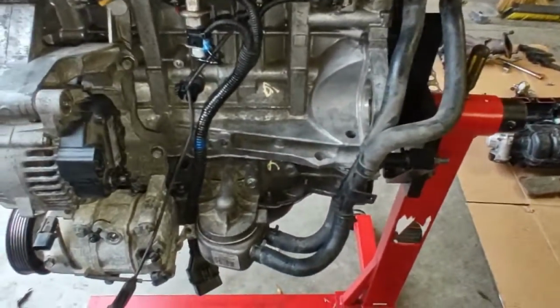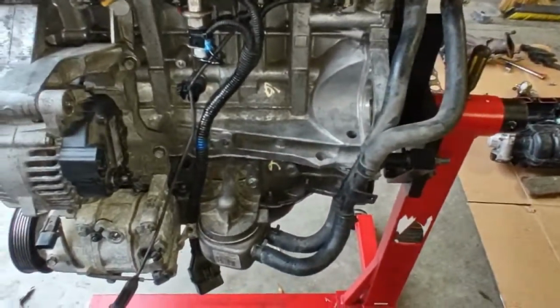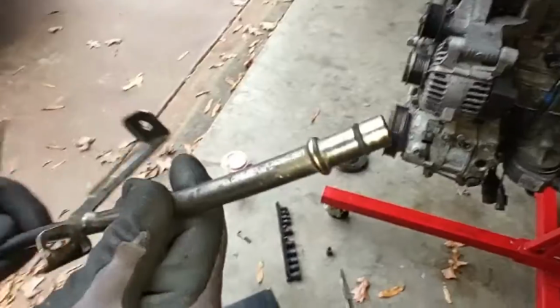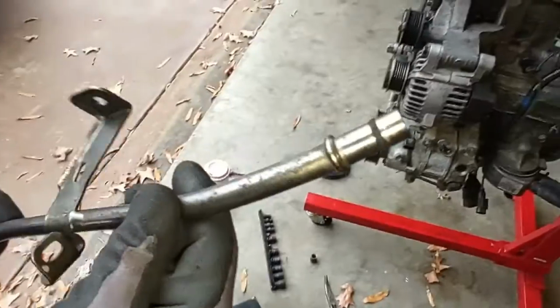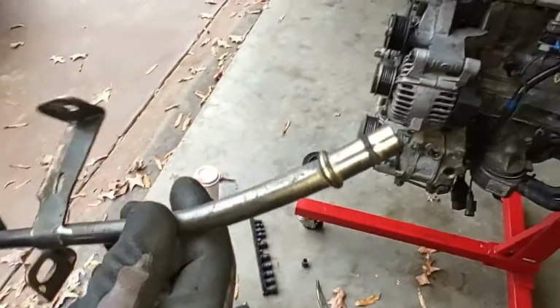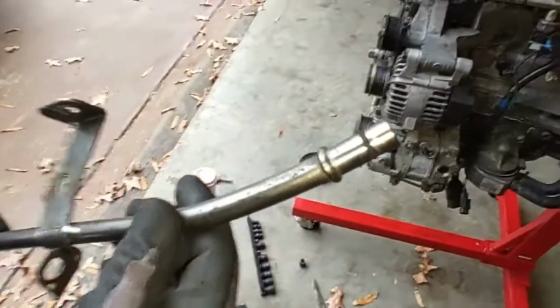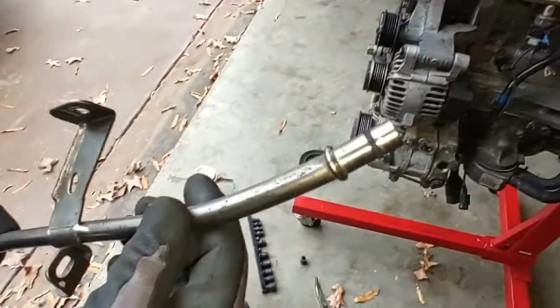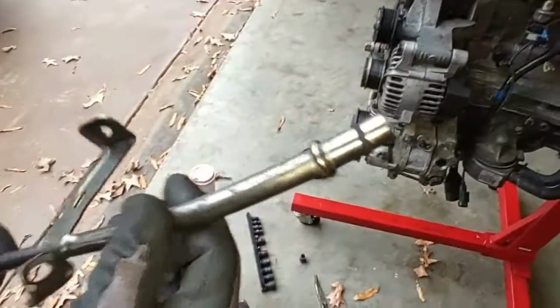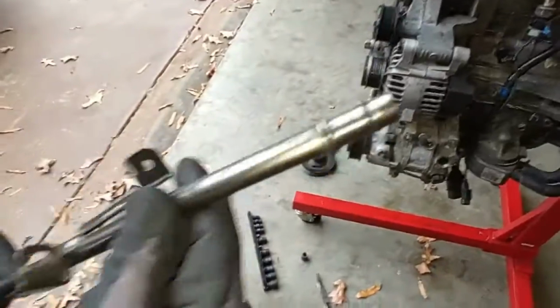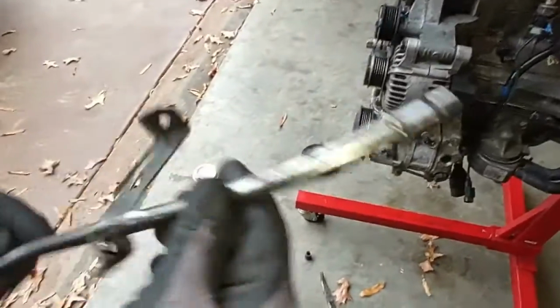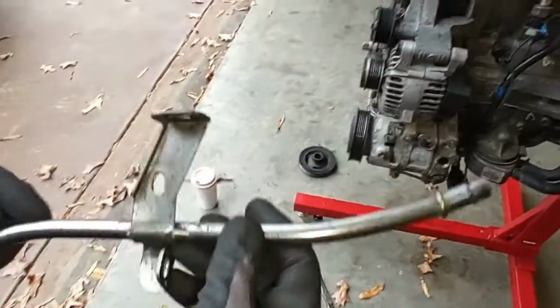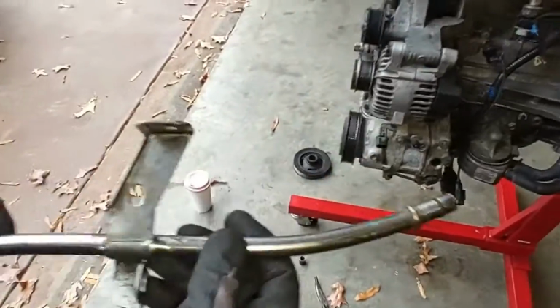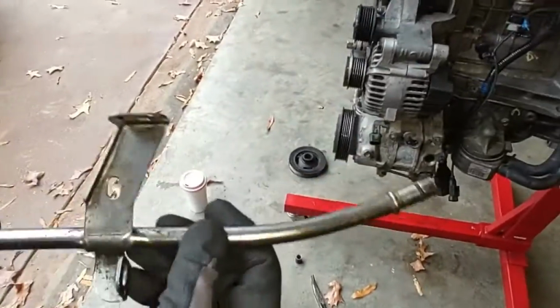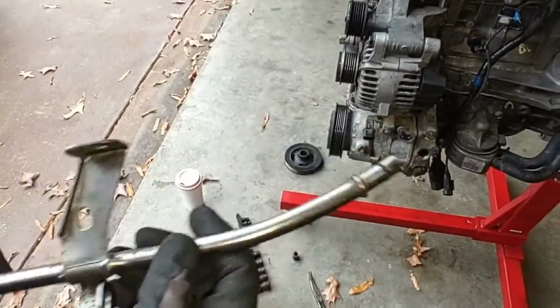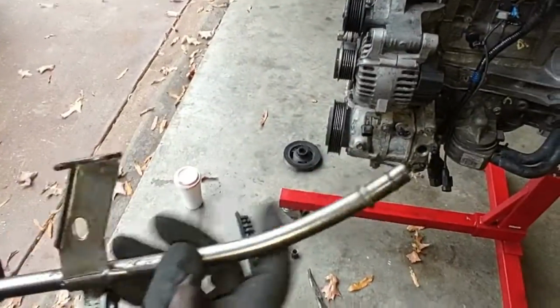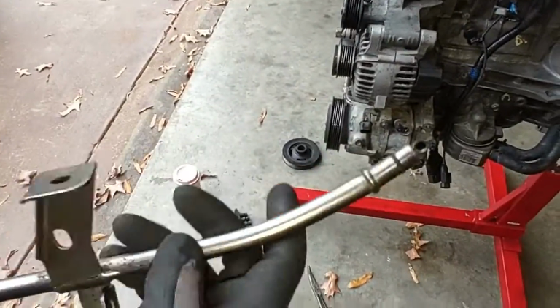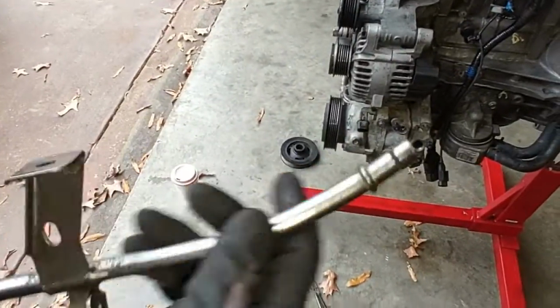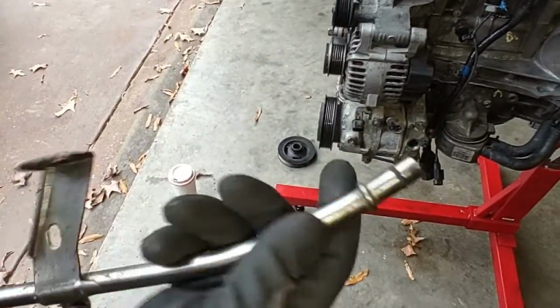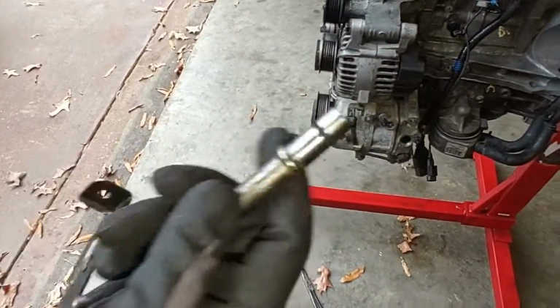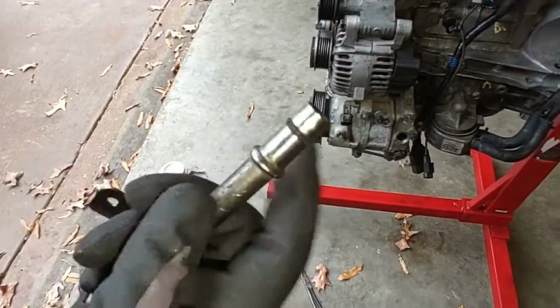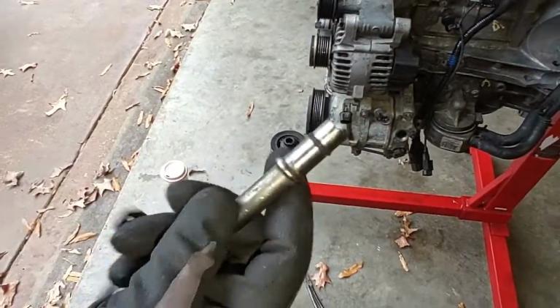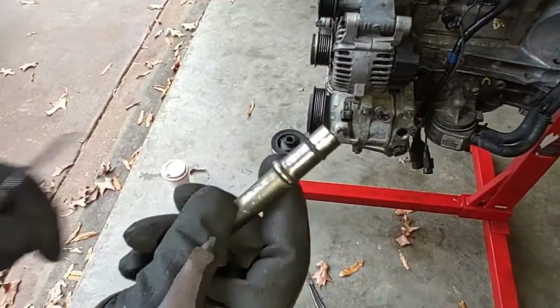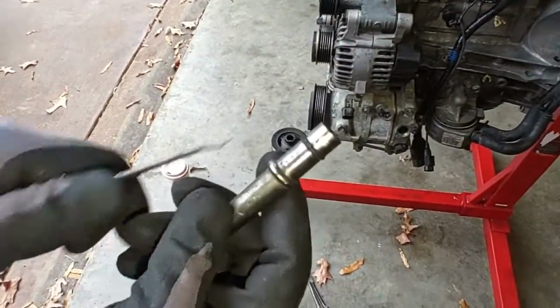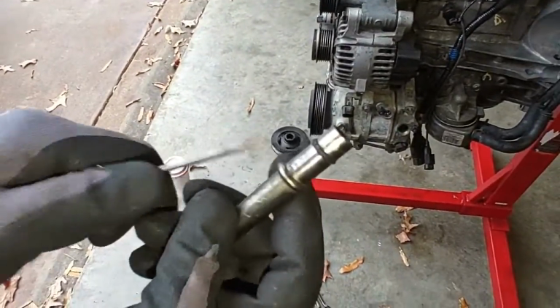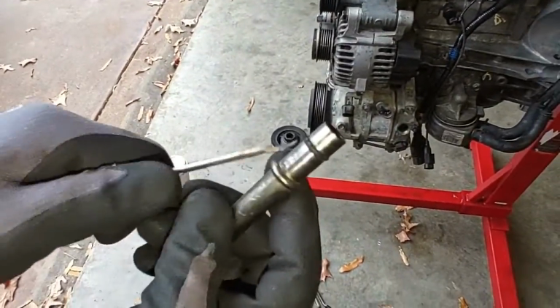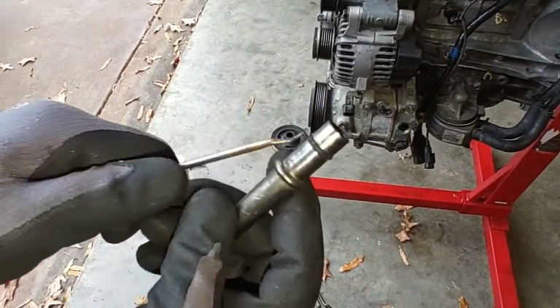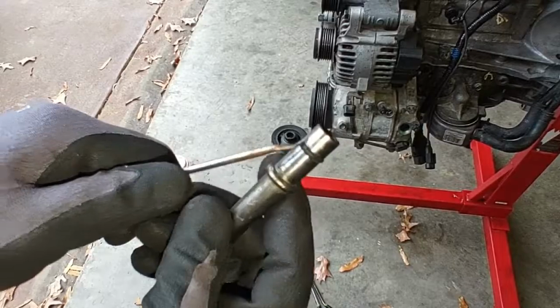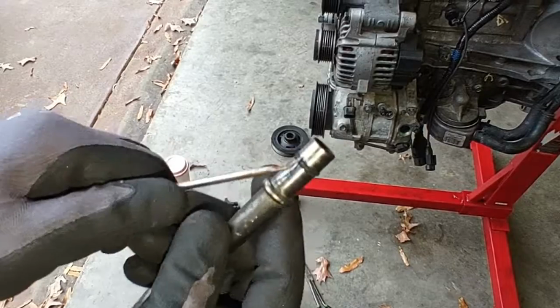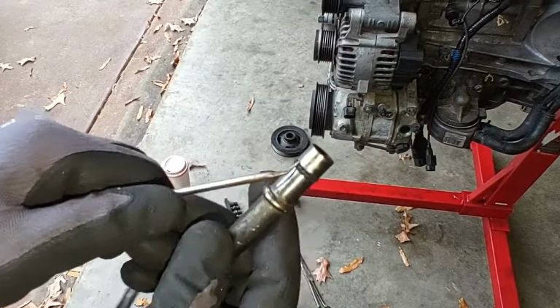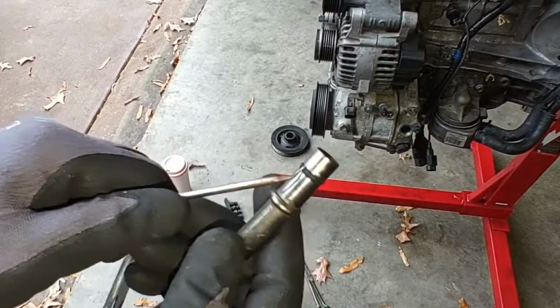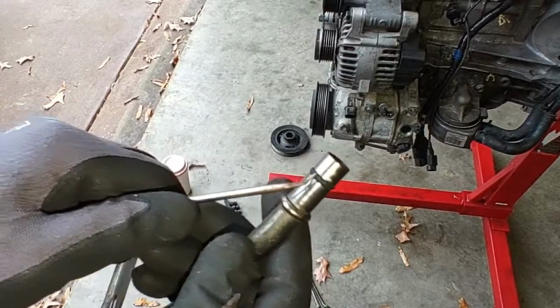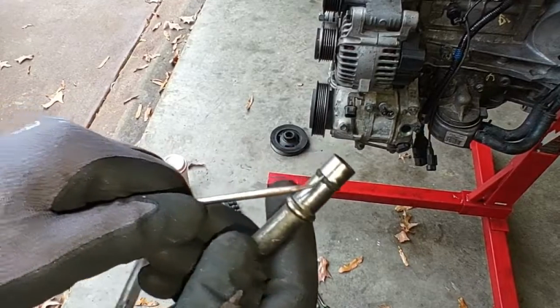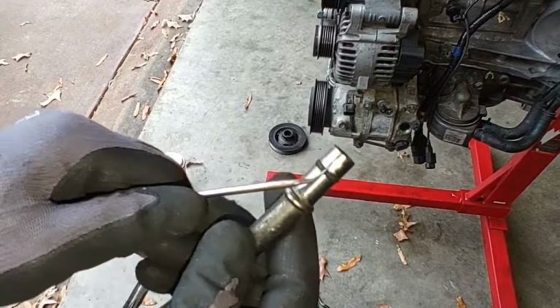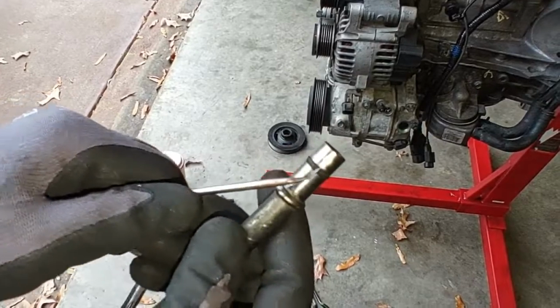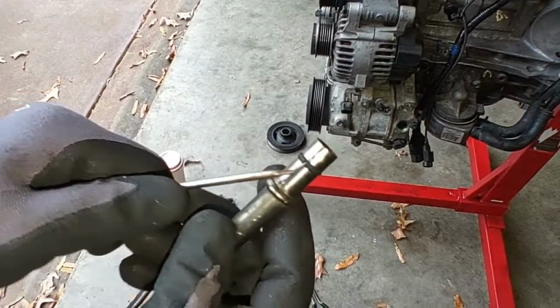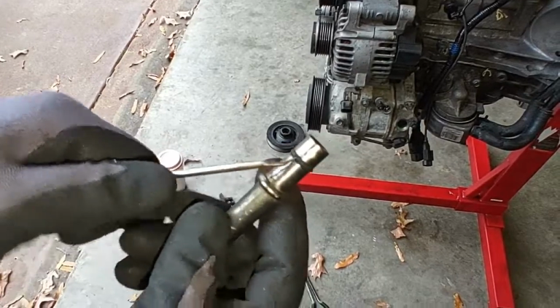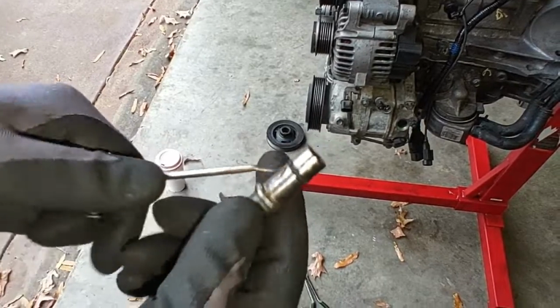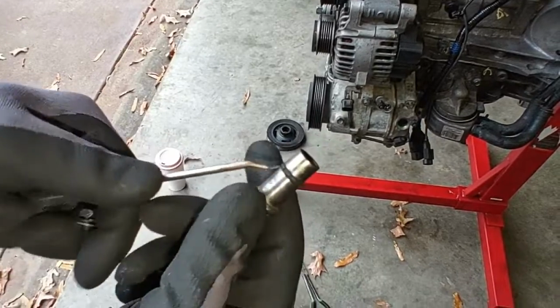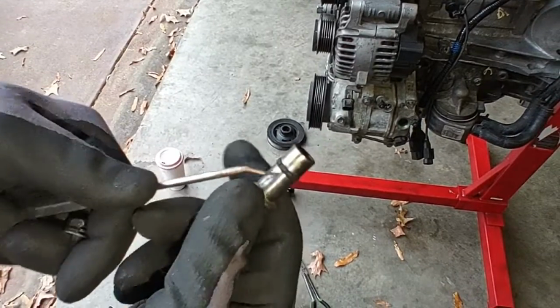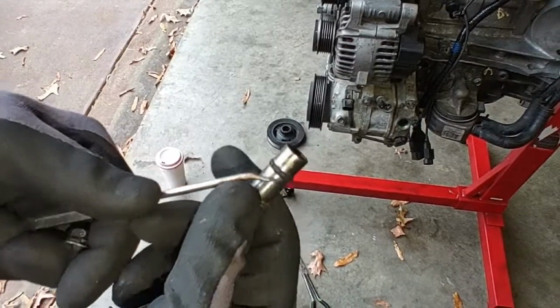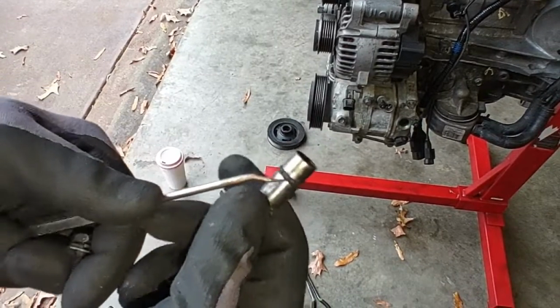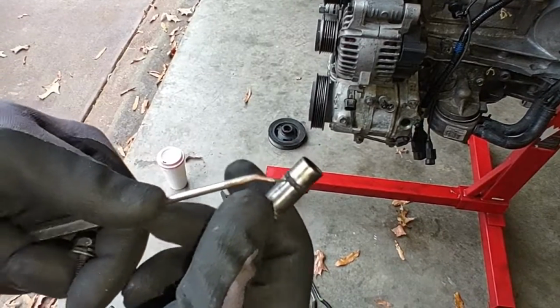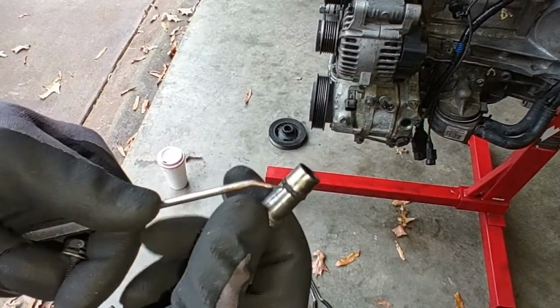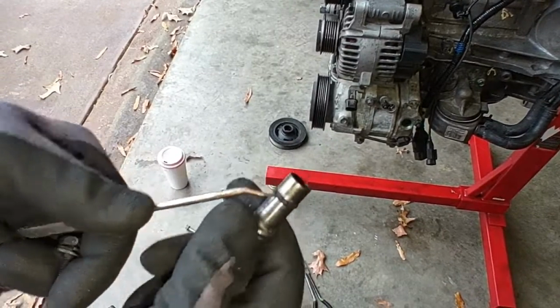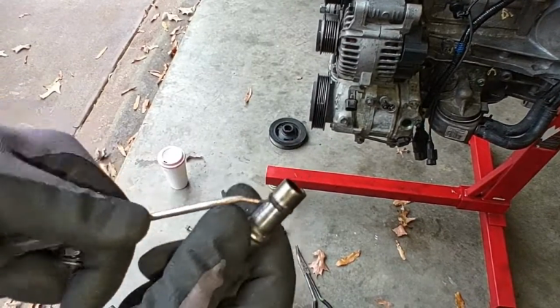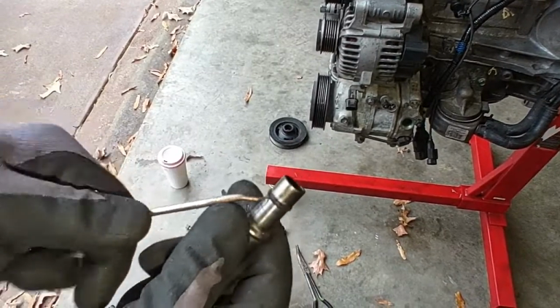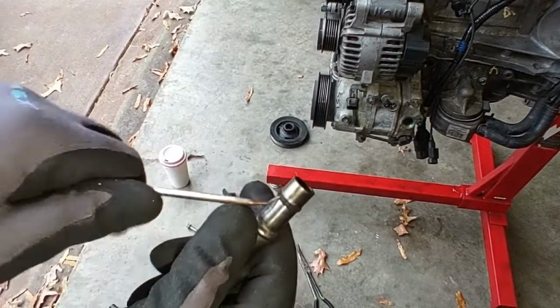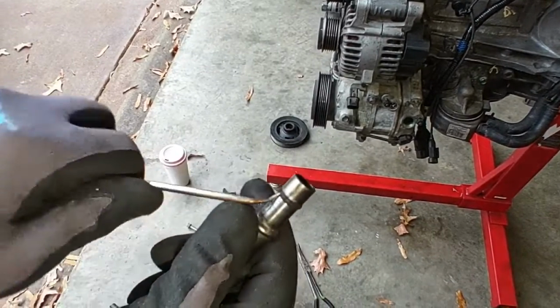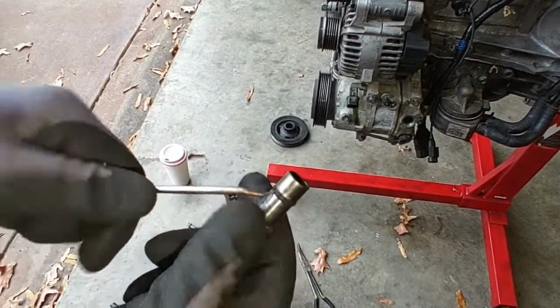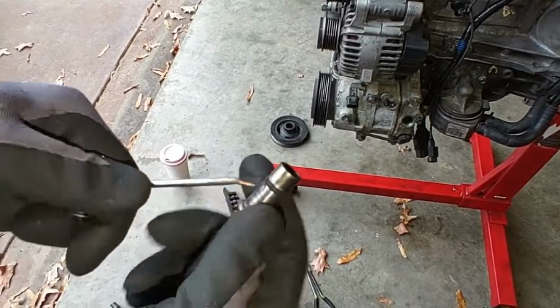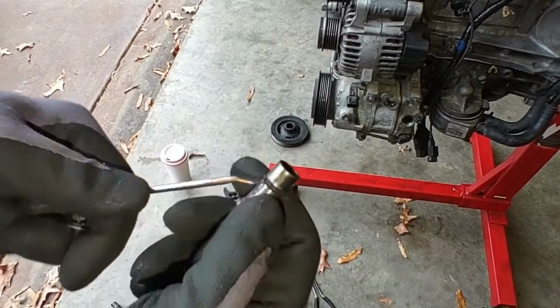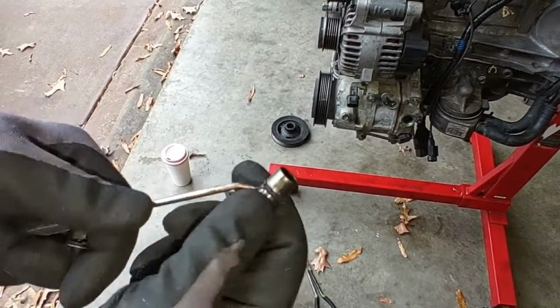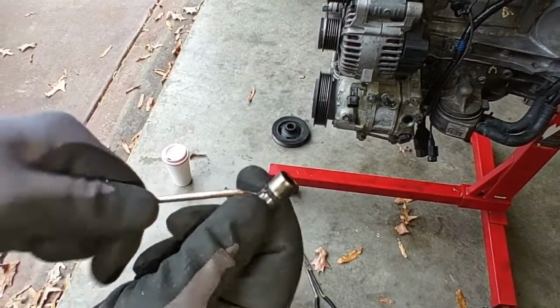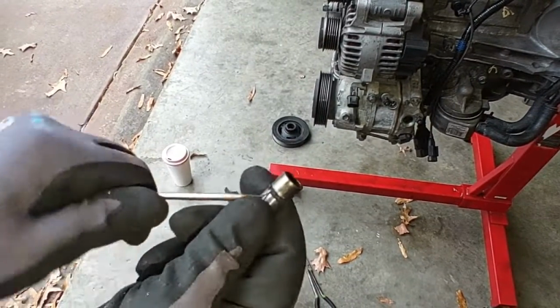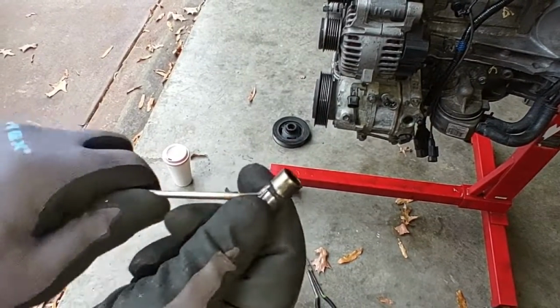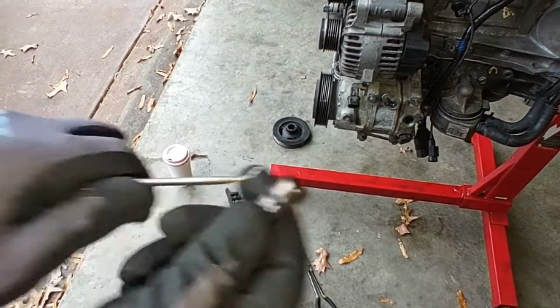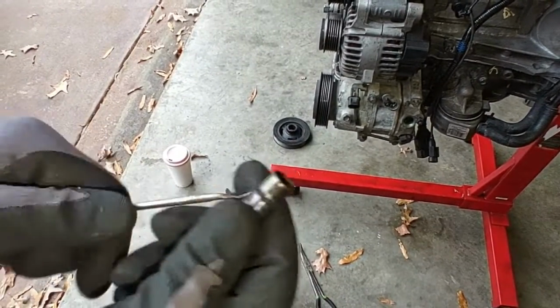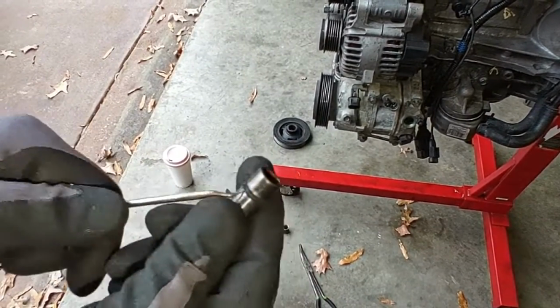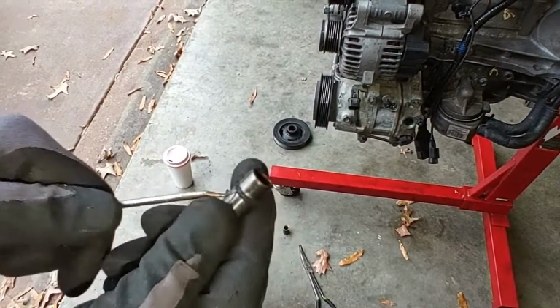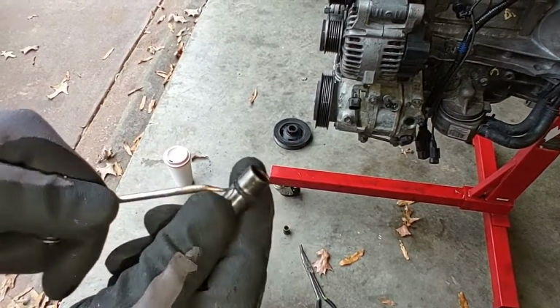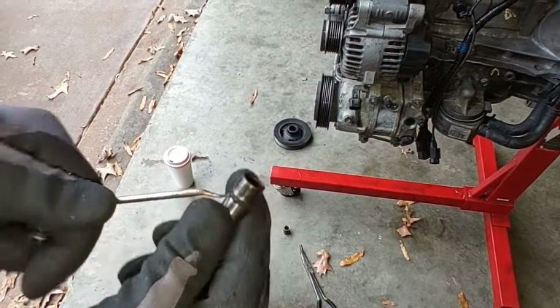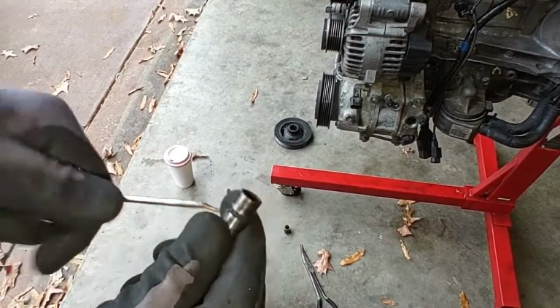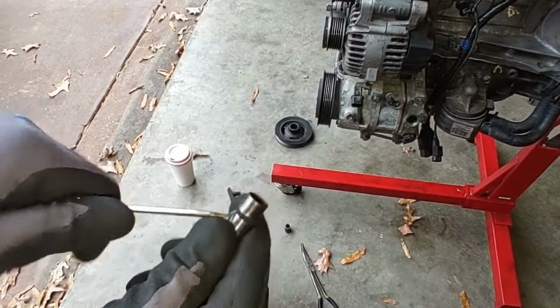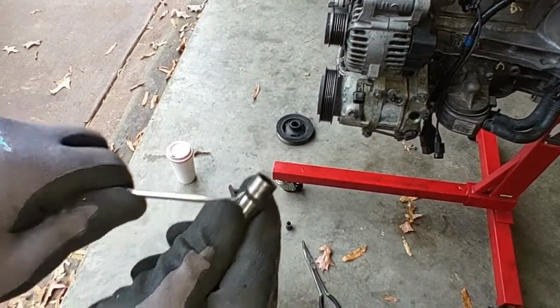Before installing the dipstick tube, I'm going to replace the O-ring. You just take a pick tool, get underneath it, and dig it out.